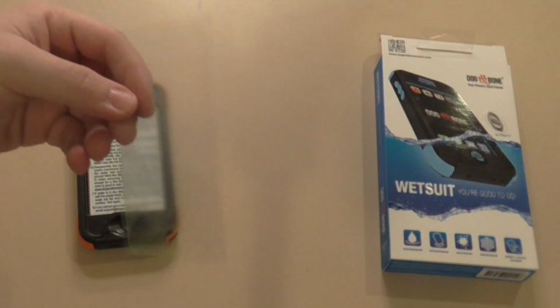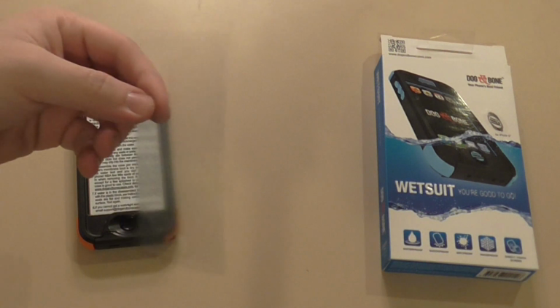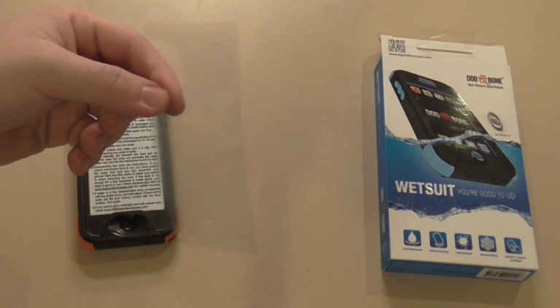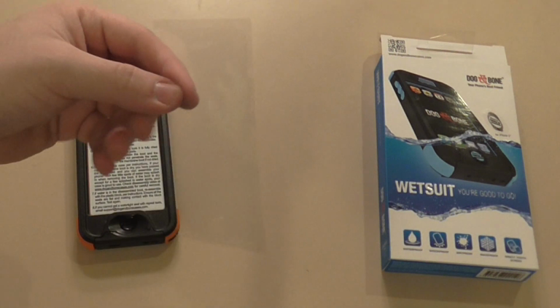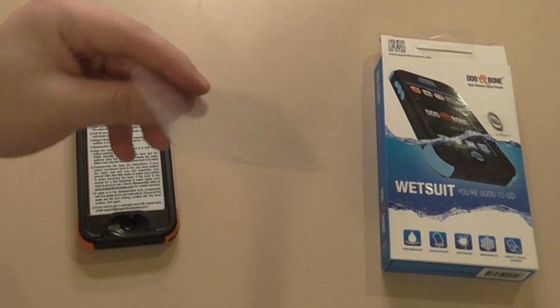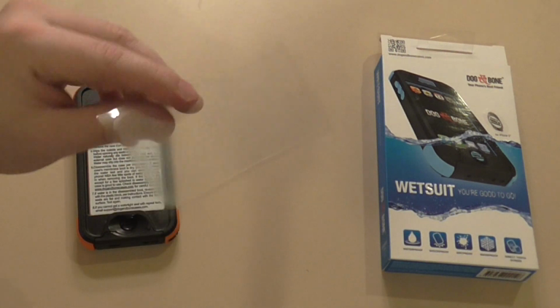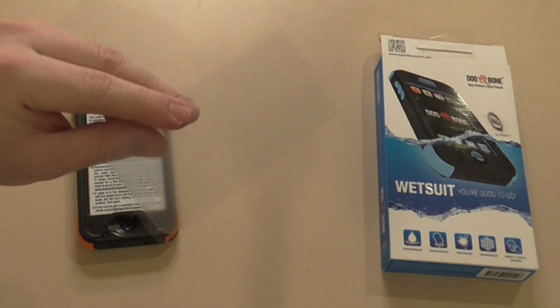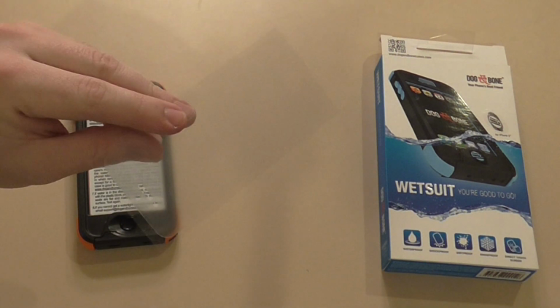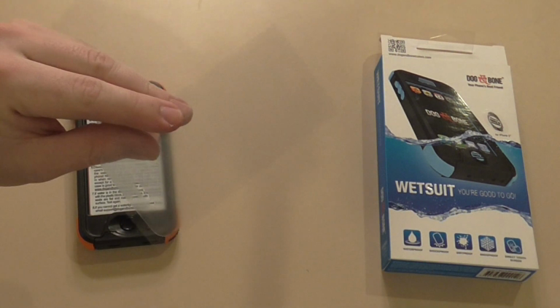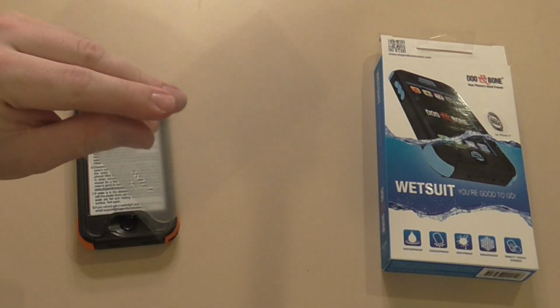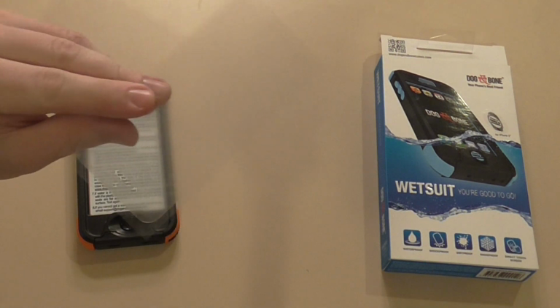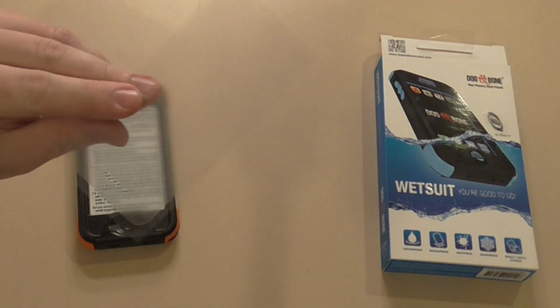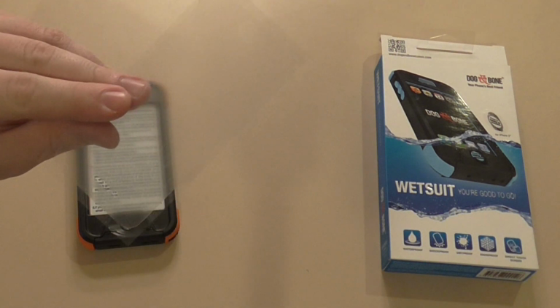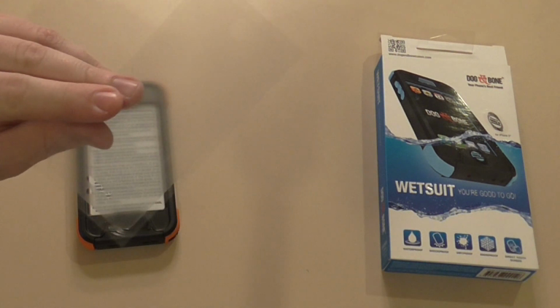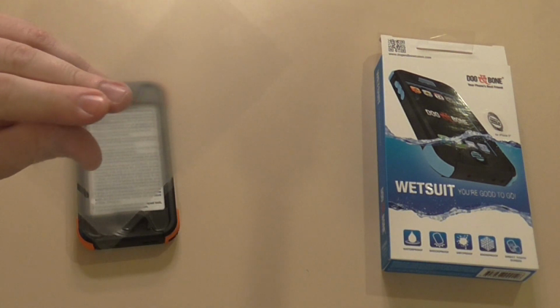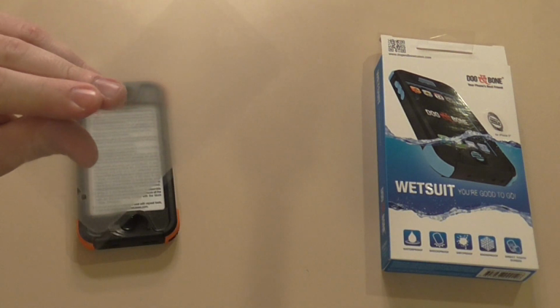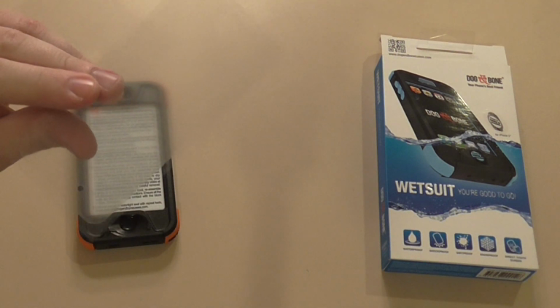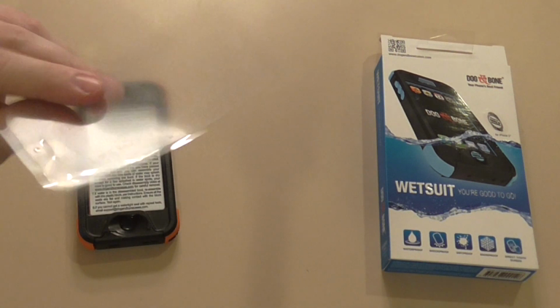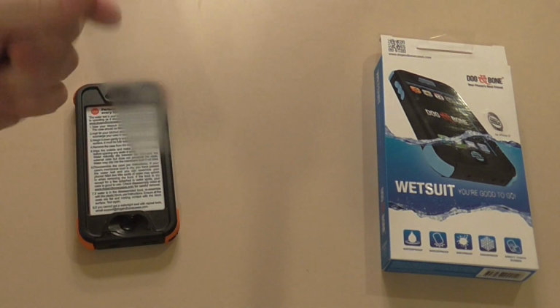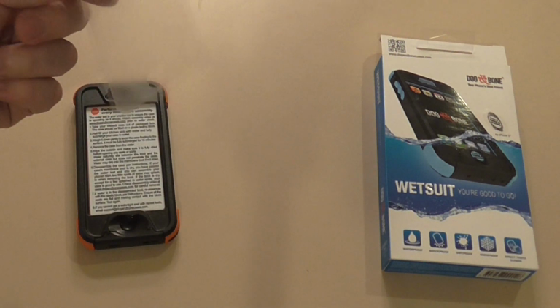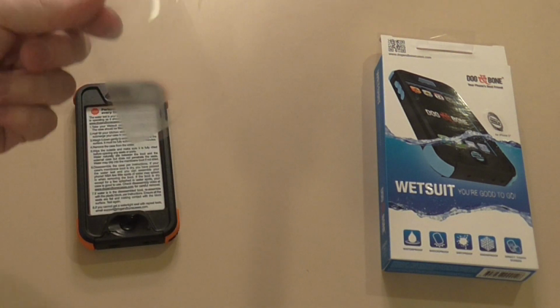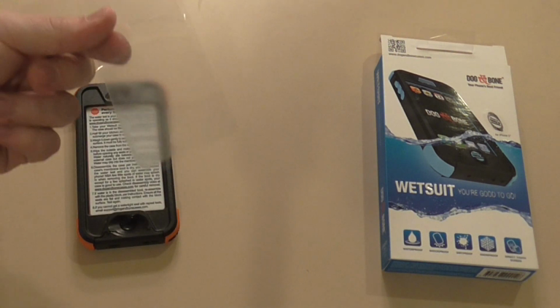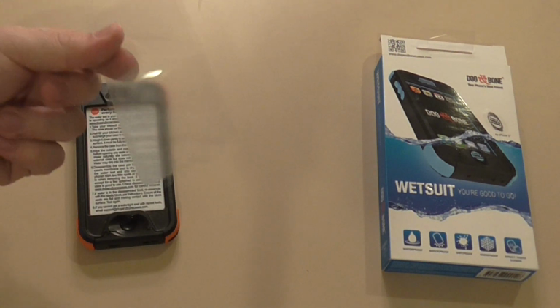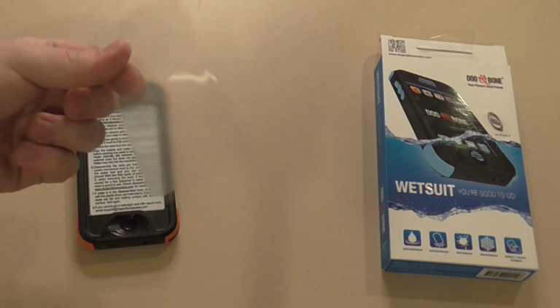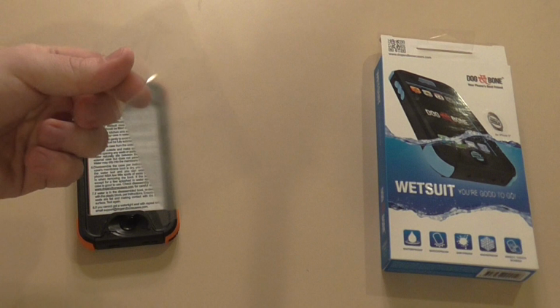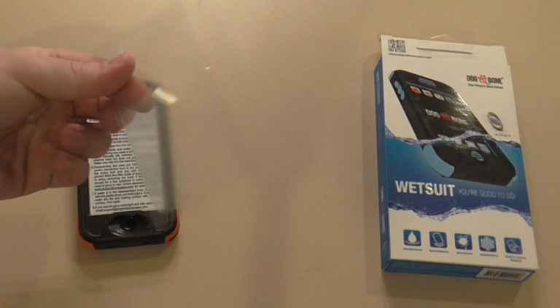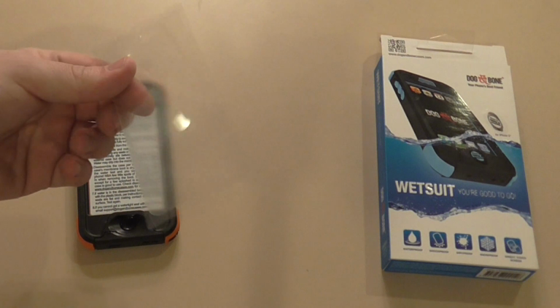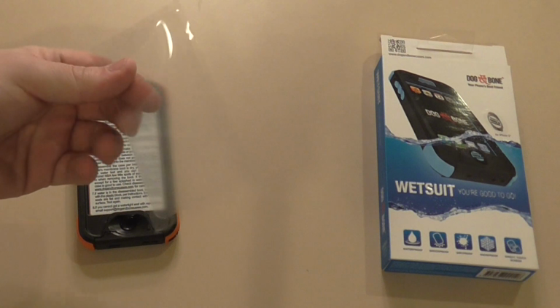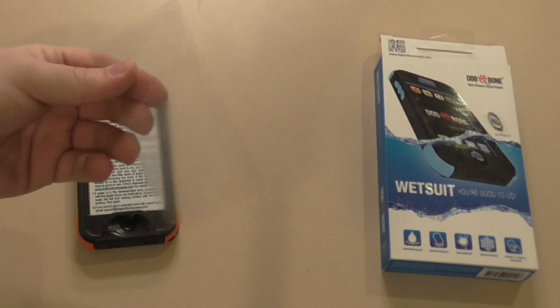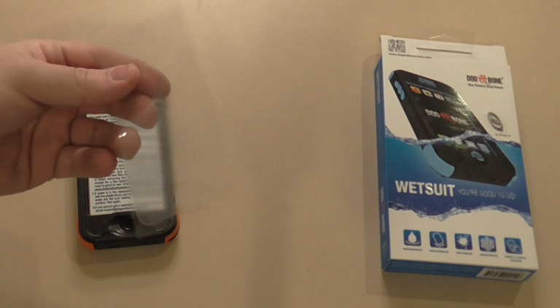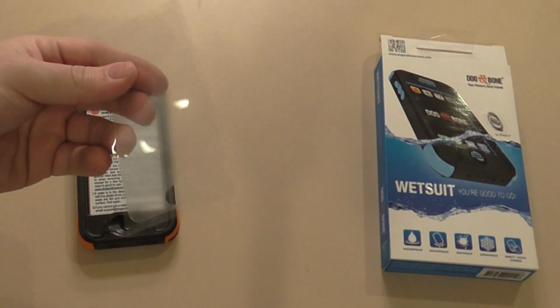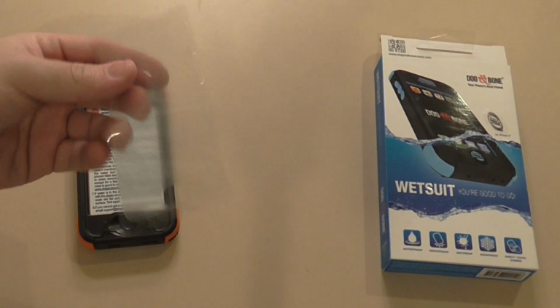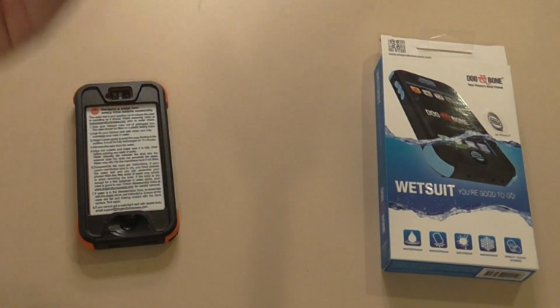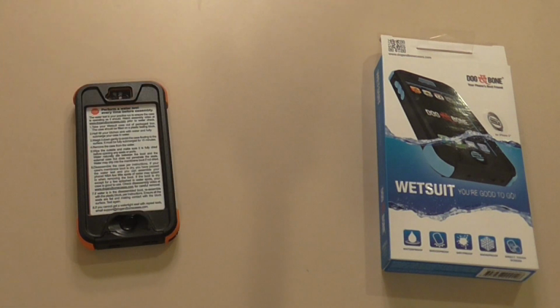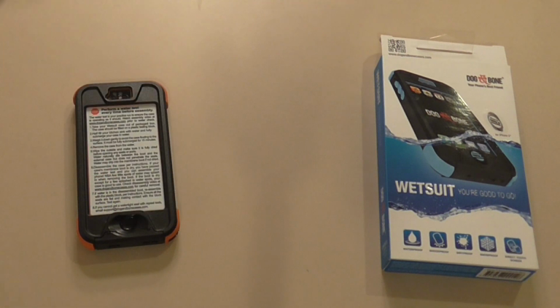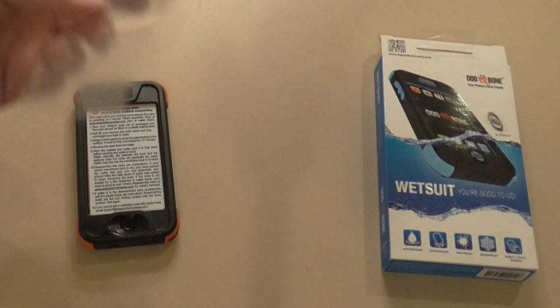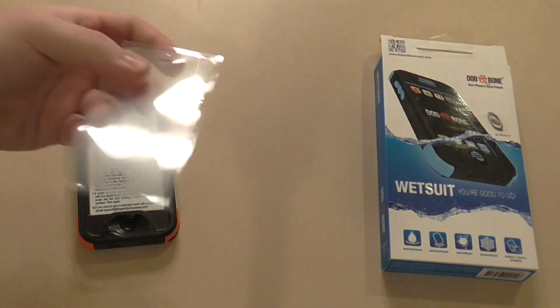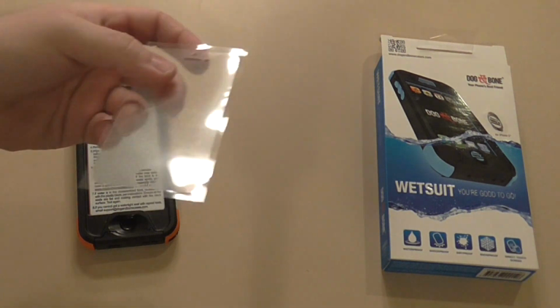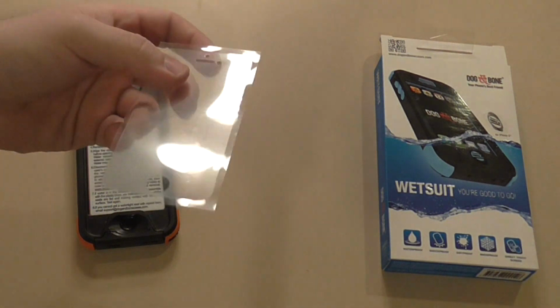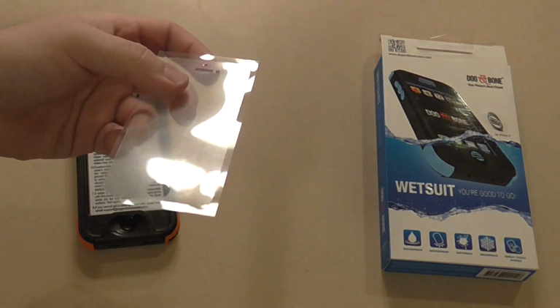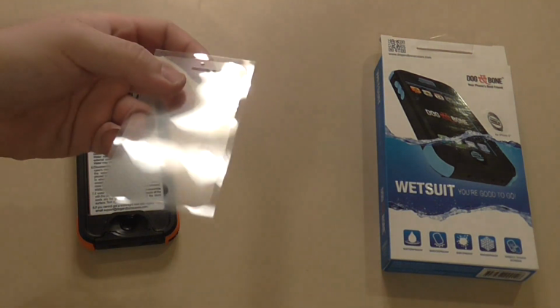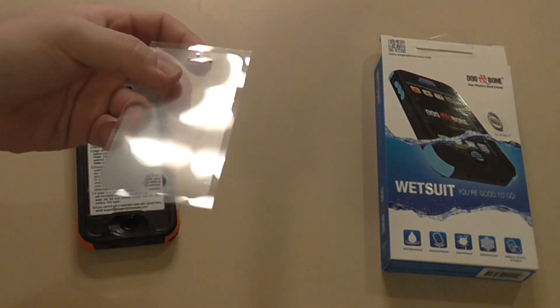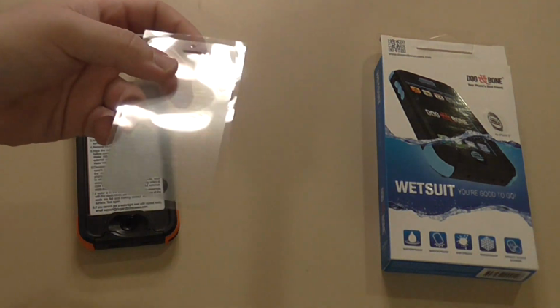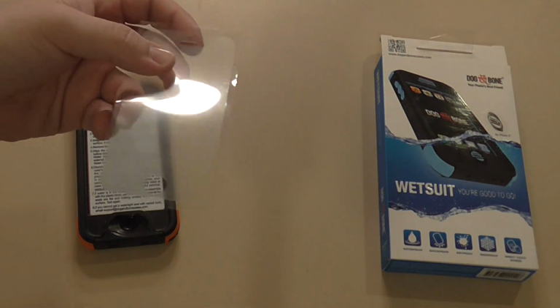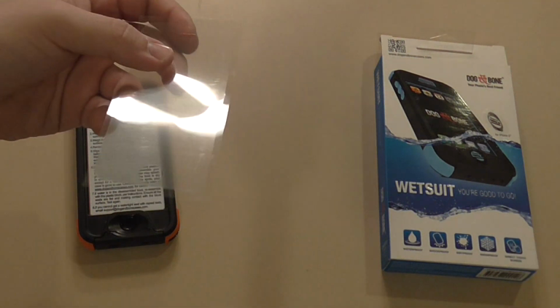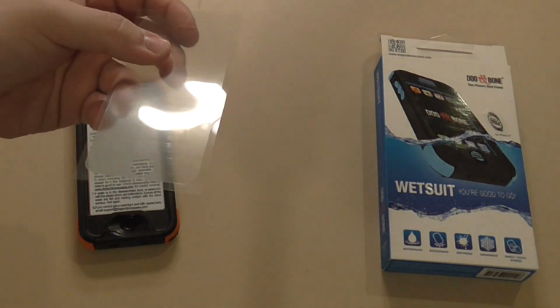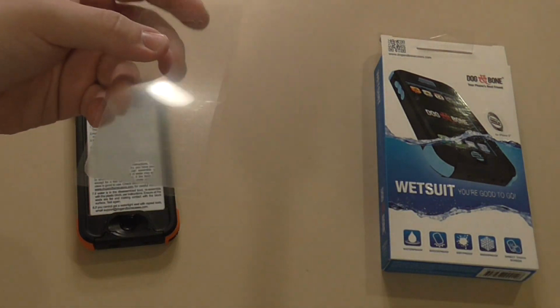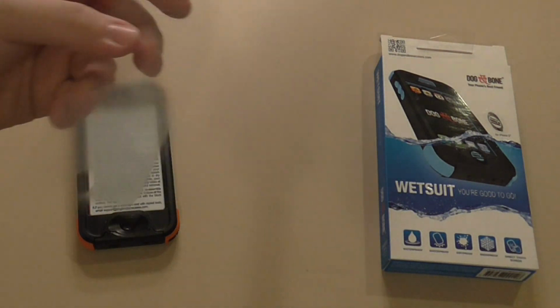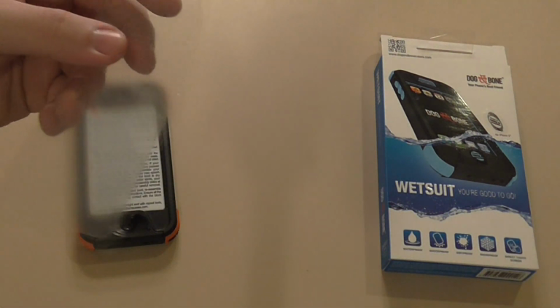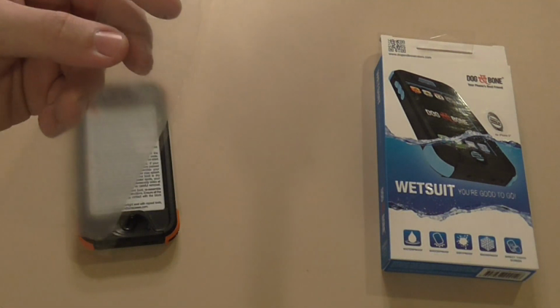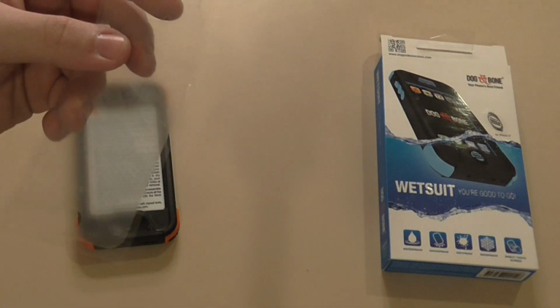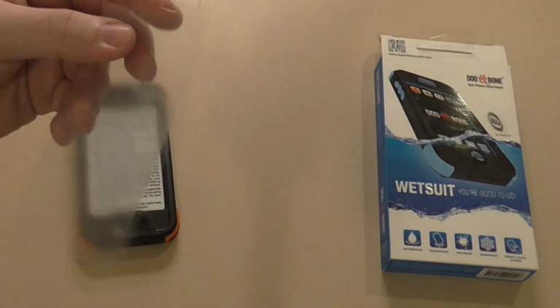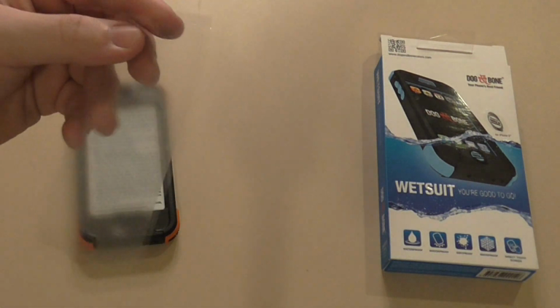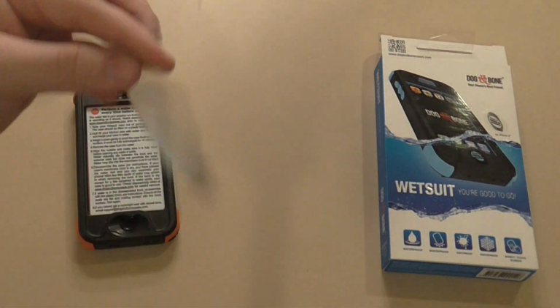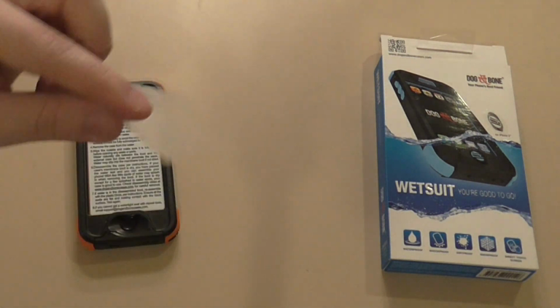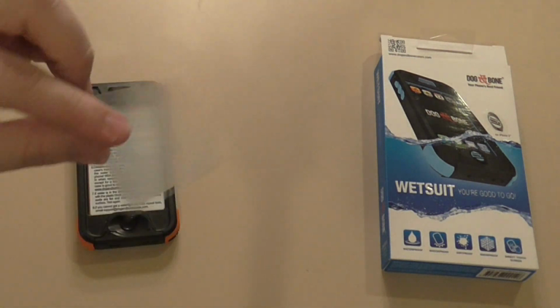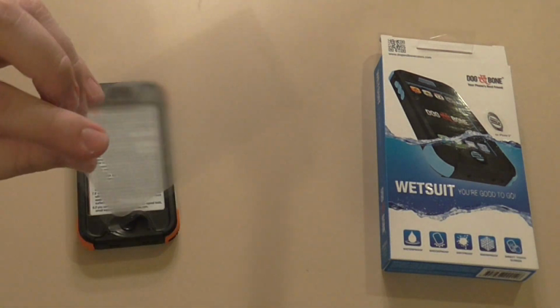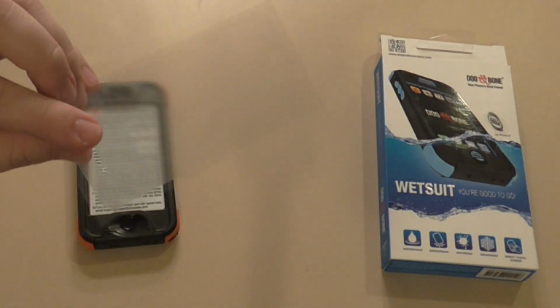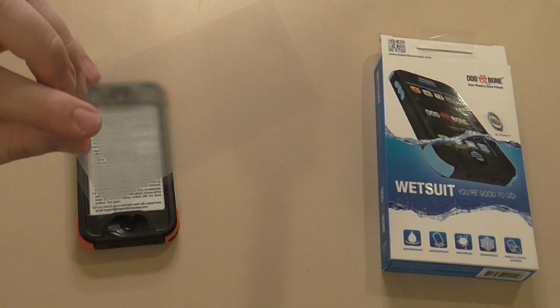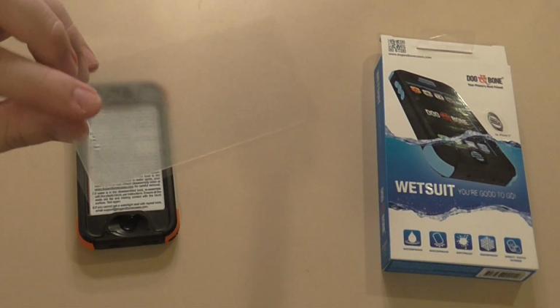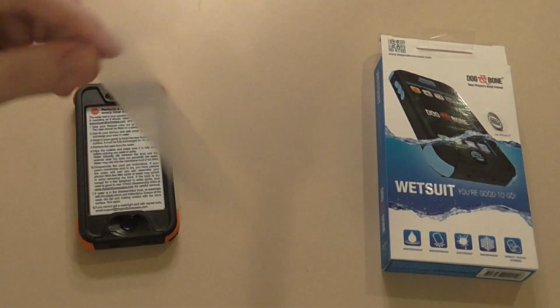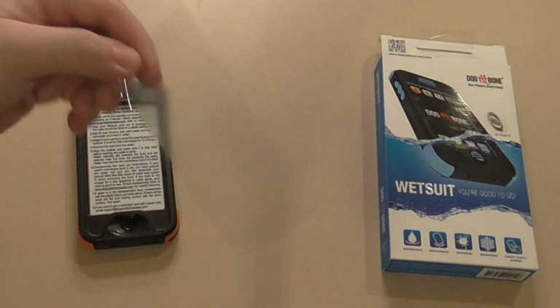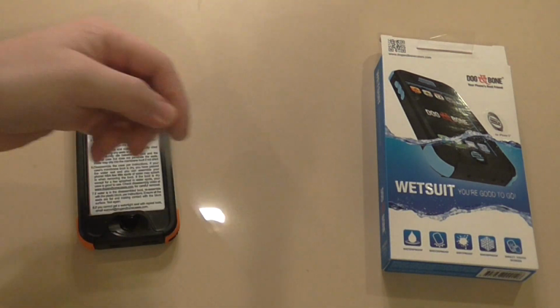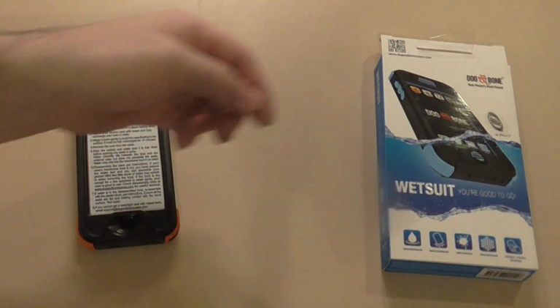It does come with a little screen protector that you can use. I already have a screen protector on my phone but I'll probably just use this as a backup. But in case you do need a screen protector you can also apply that.